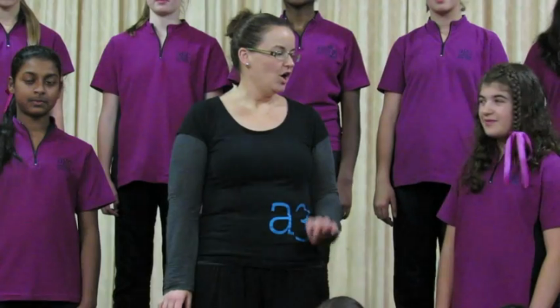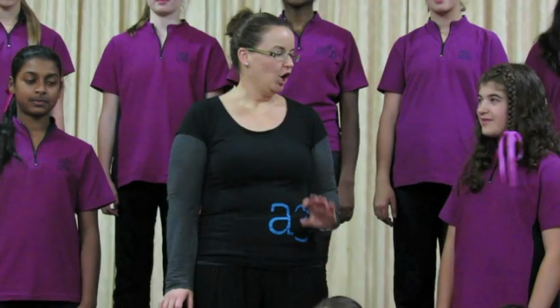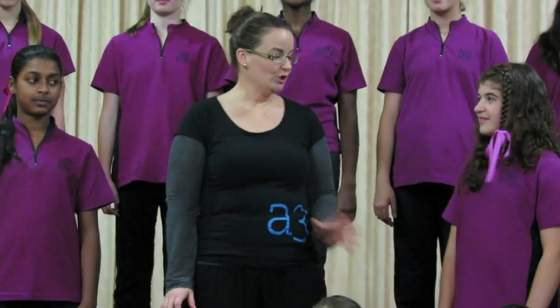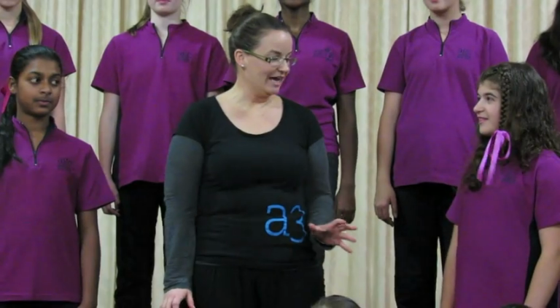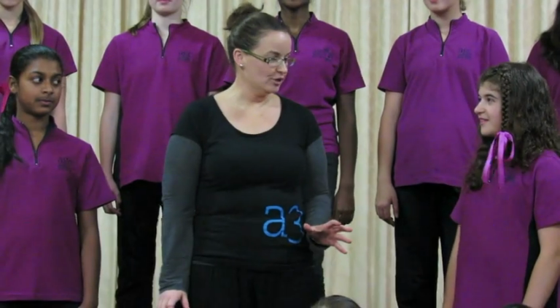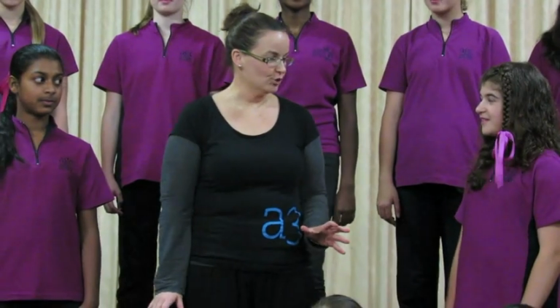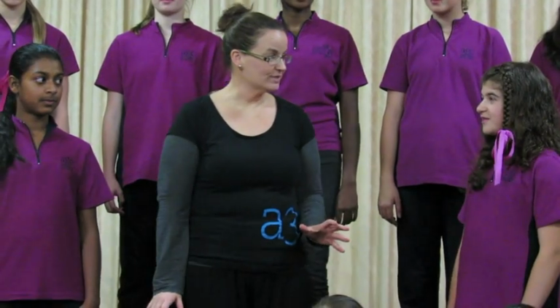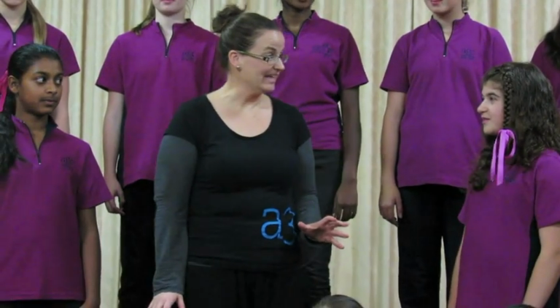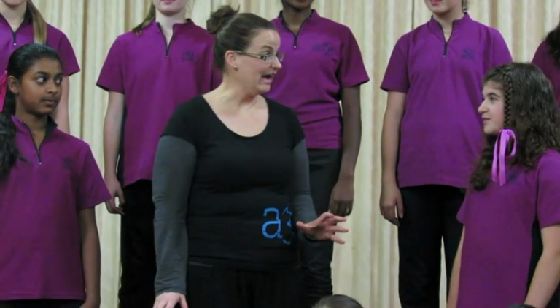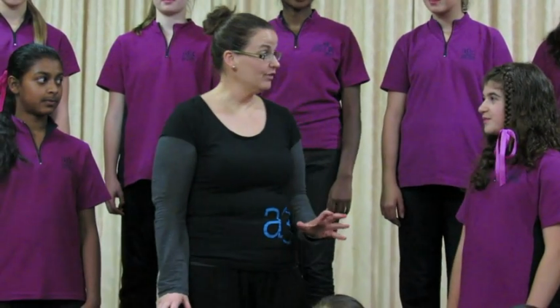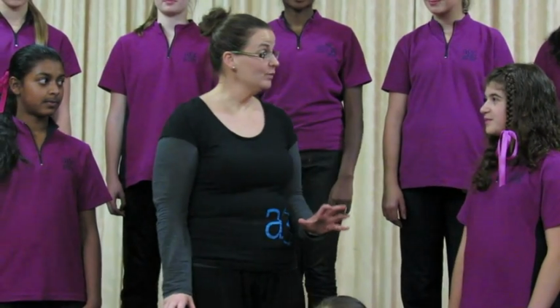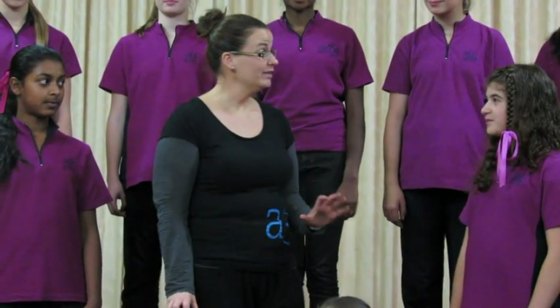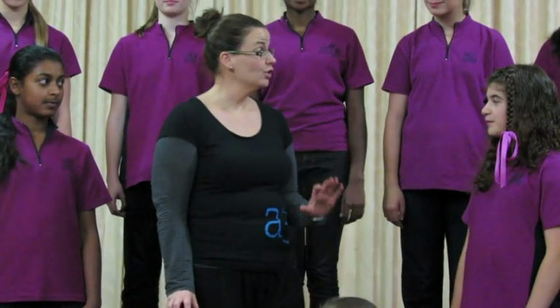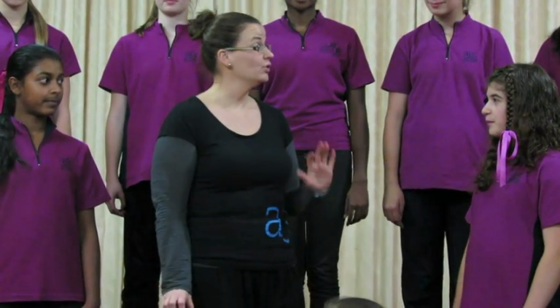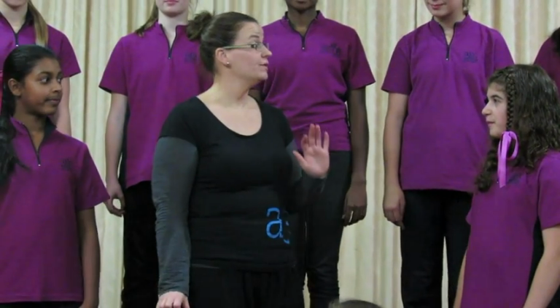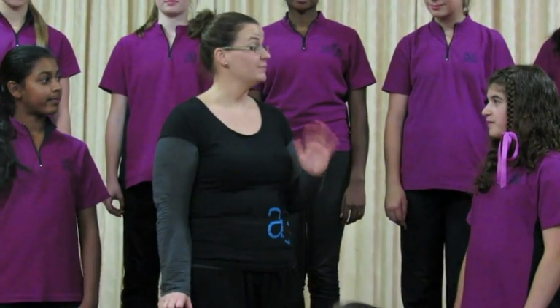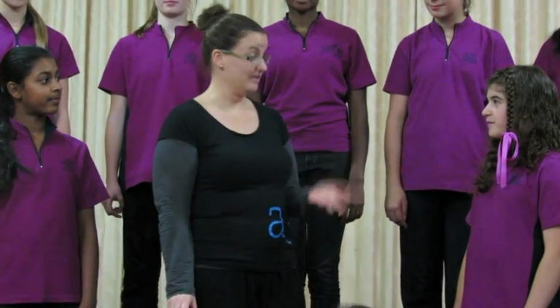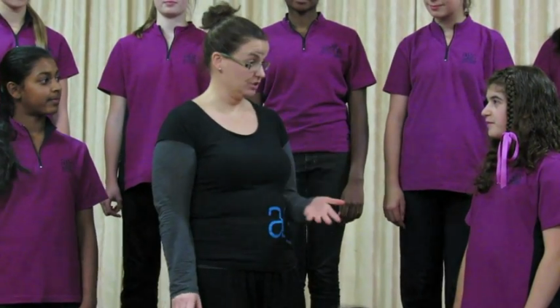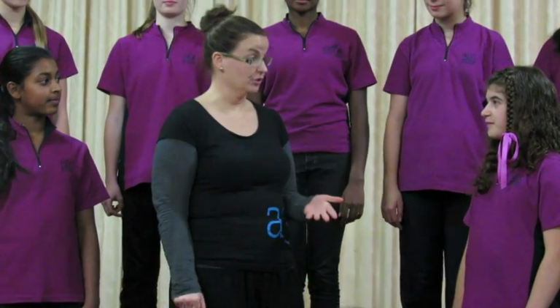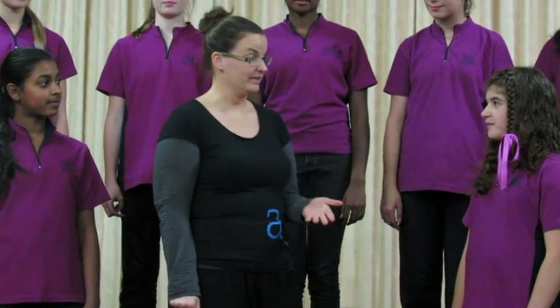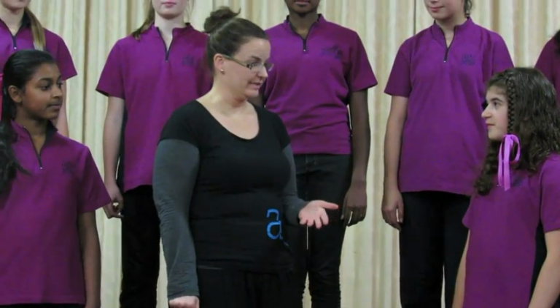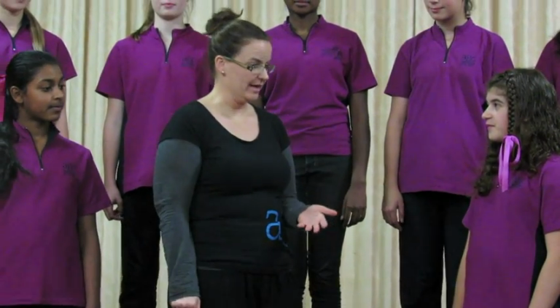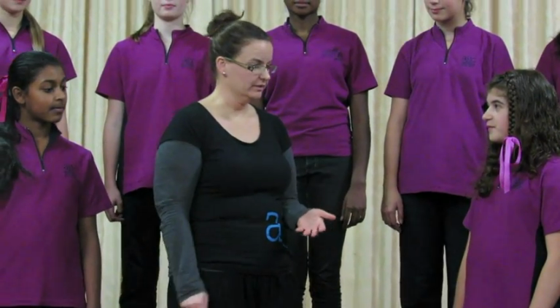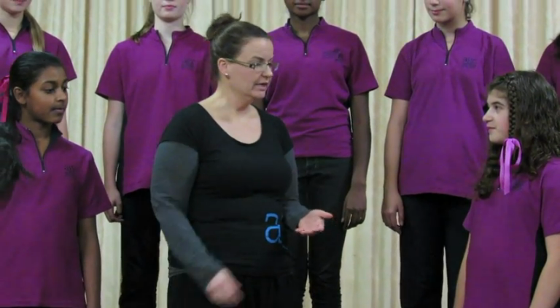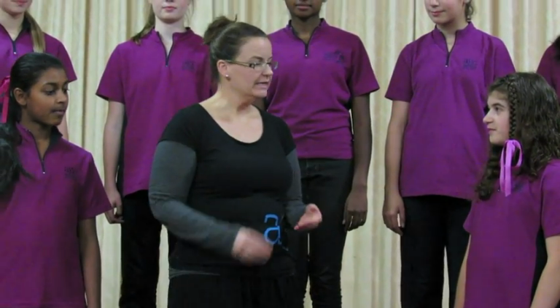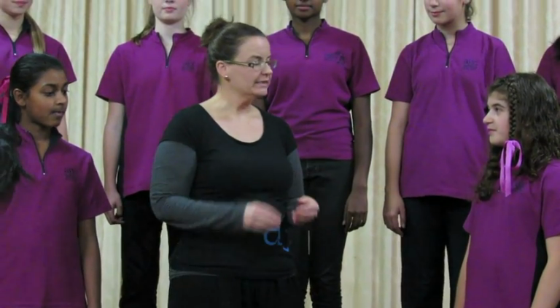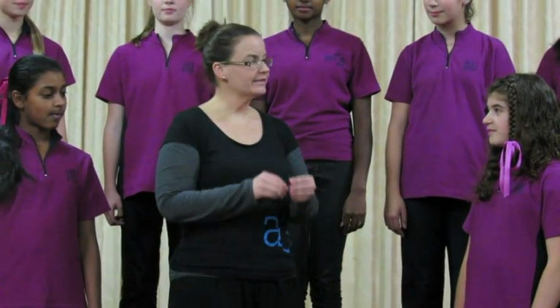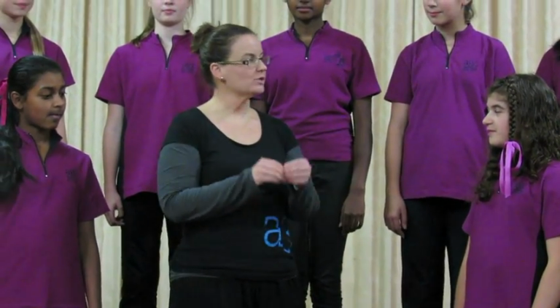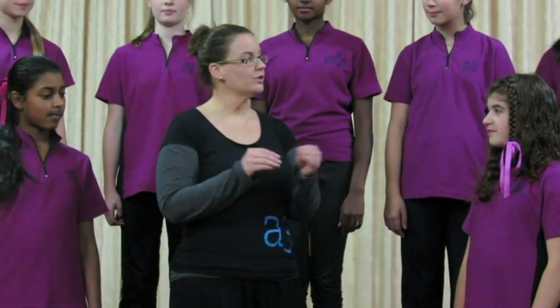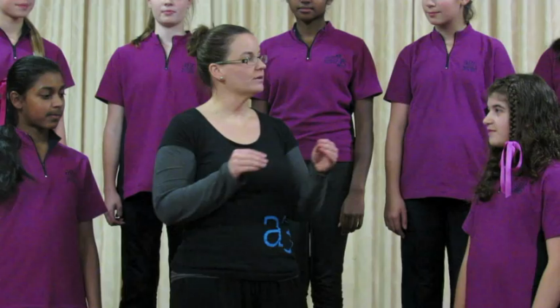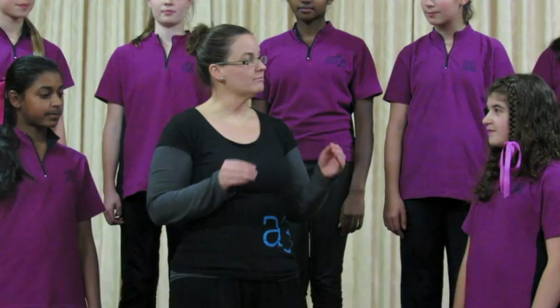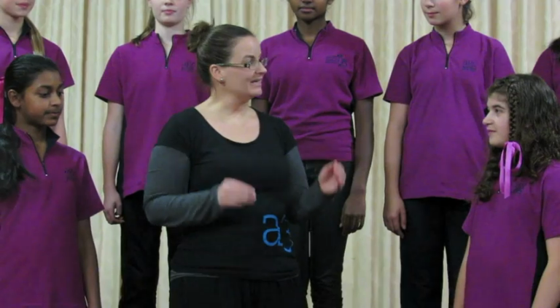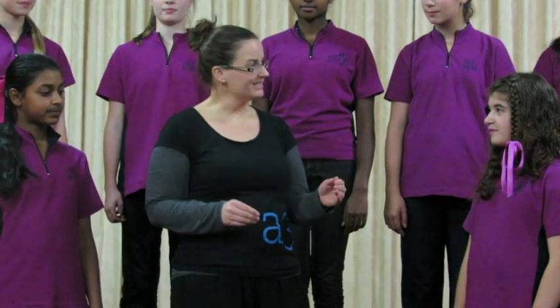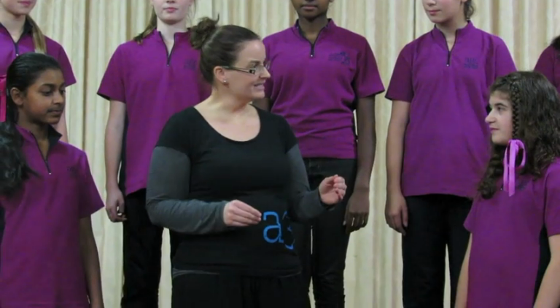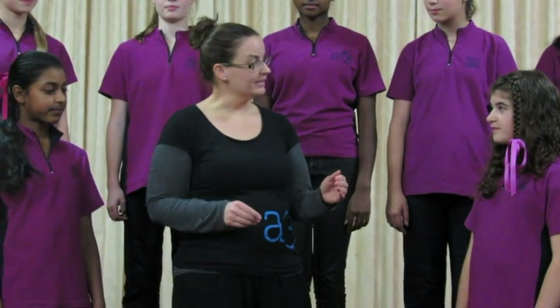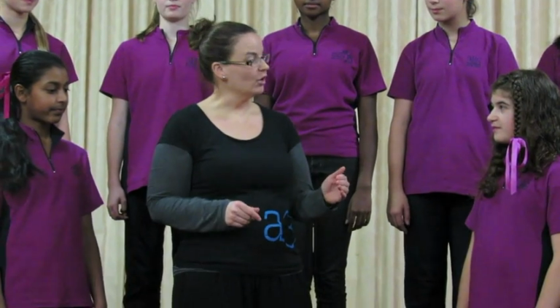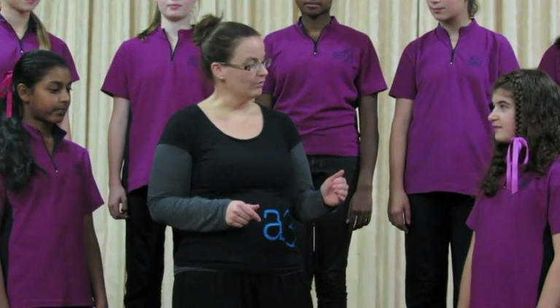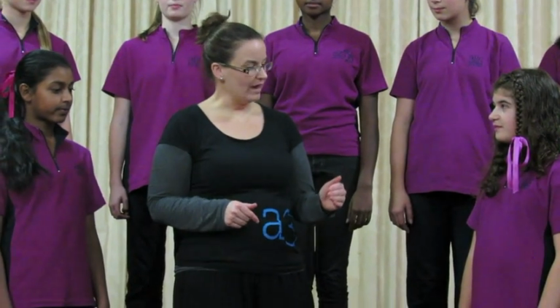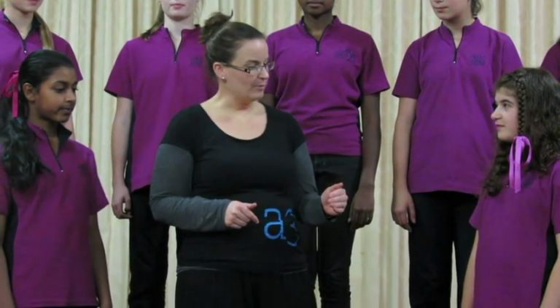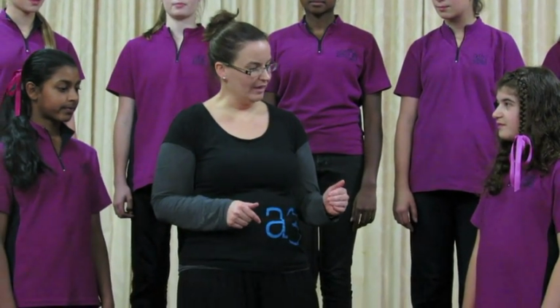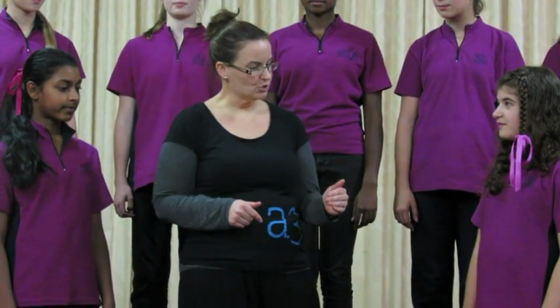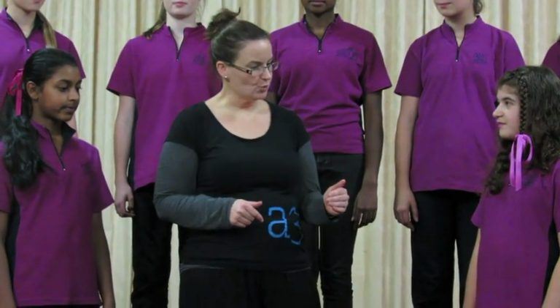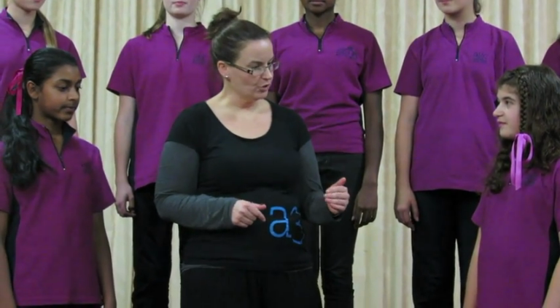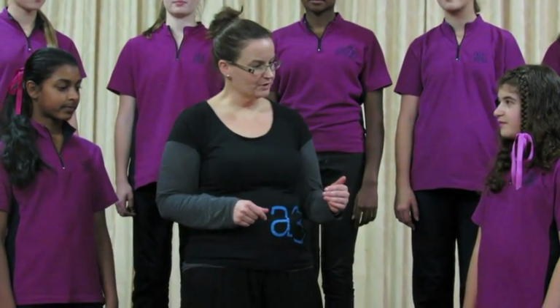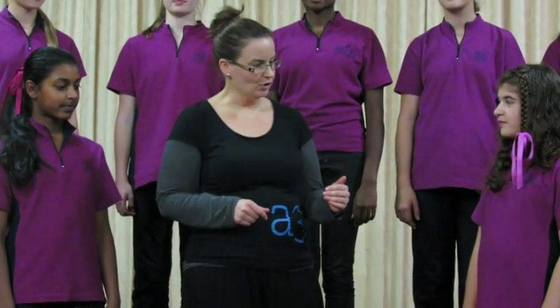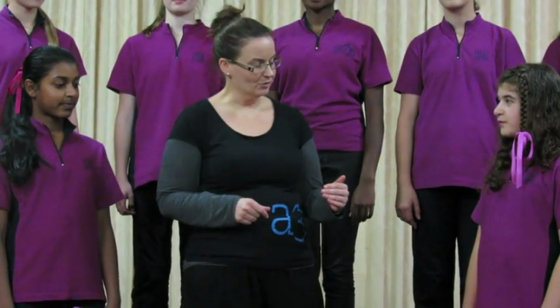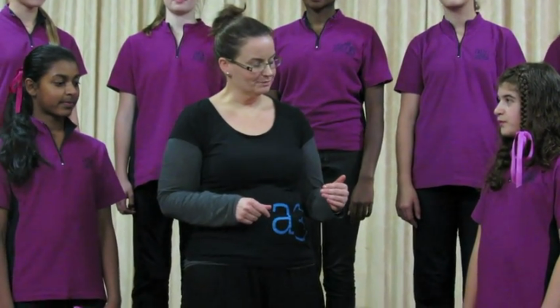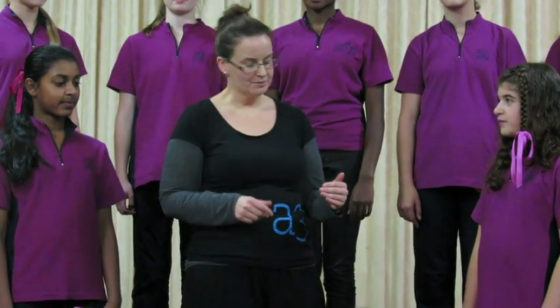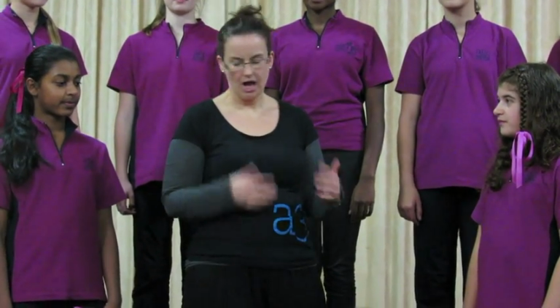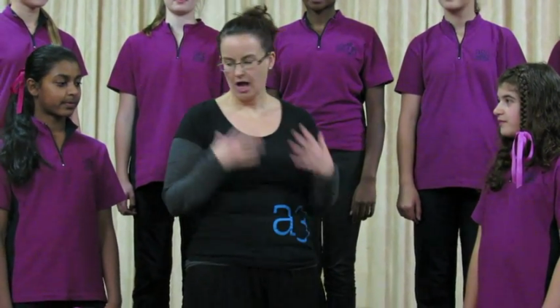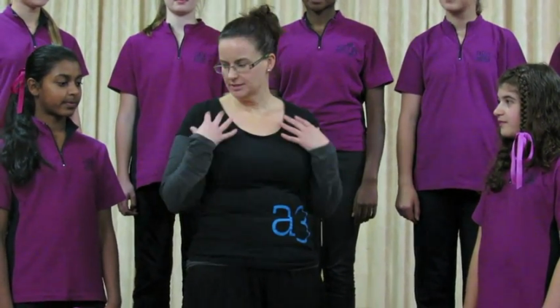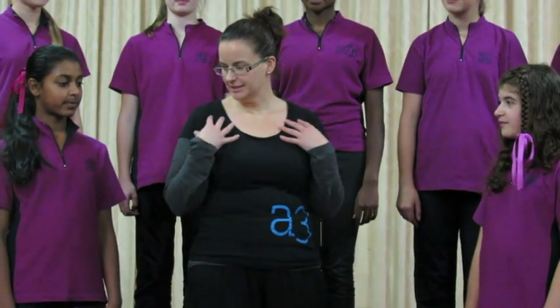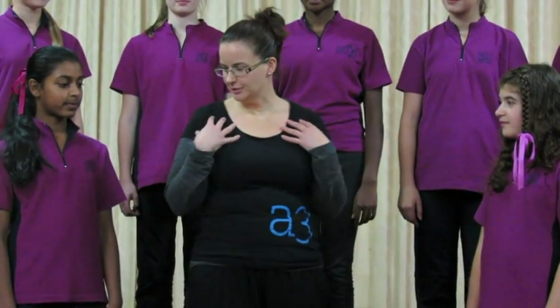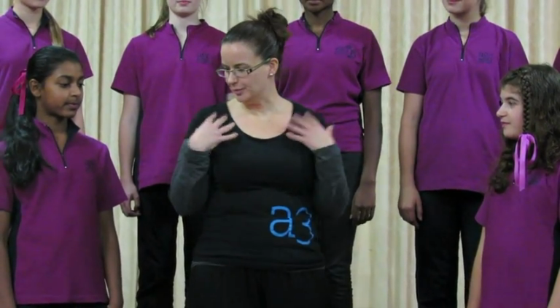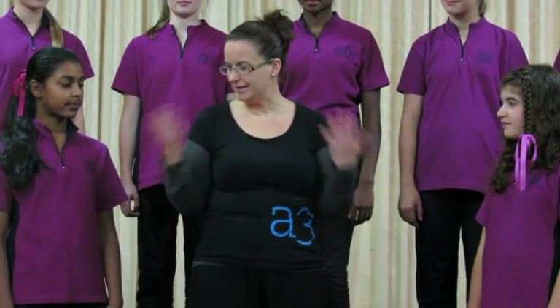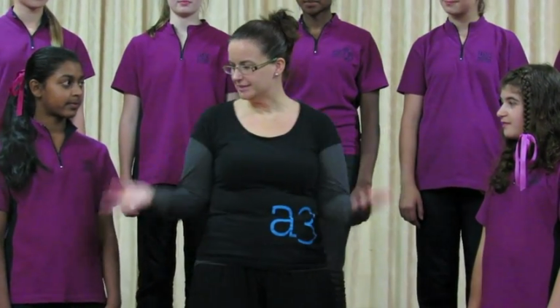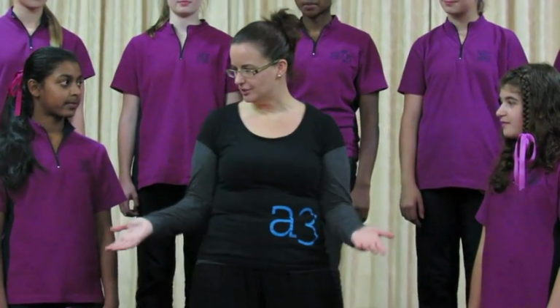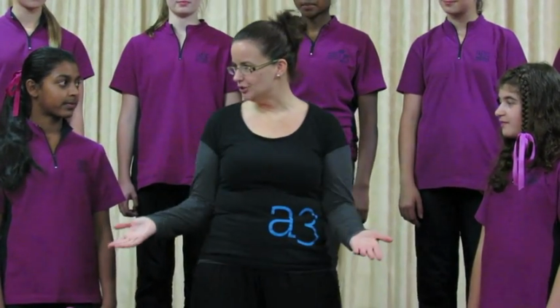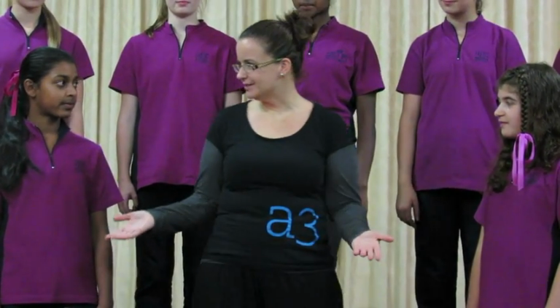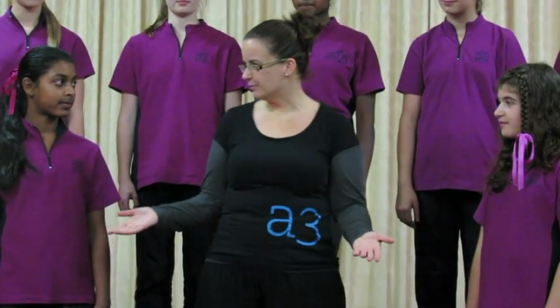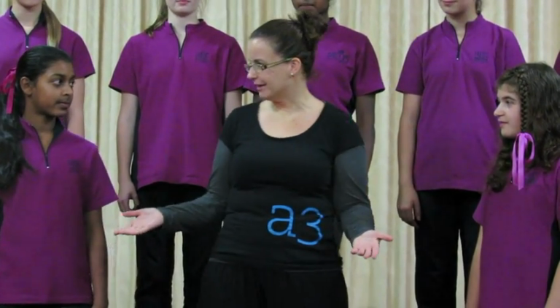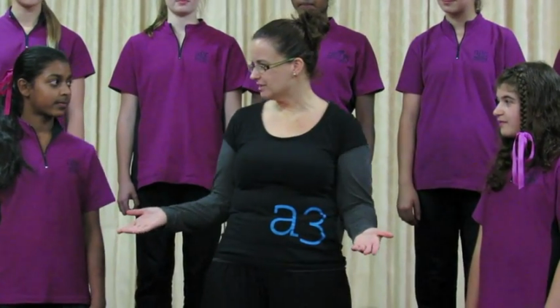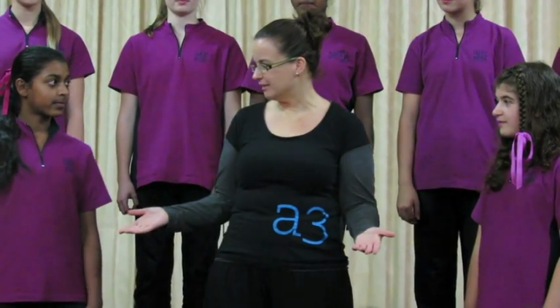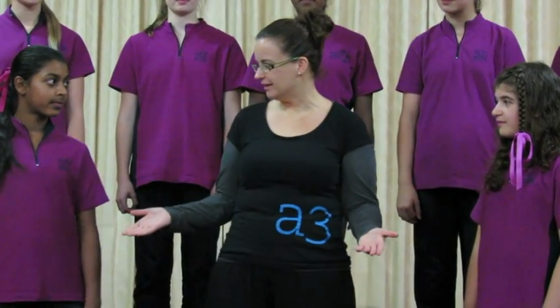Okay girls, now that we know the pentatonic scale, let's learn the melody of our patchwork song. I'll sing a little piece and you sing it back to me.